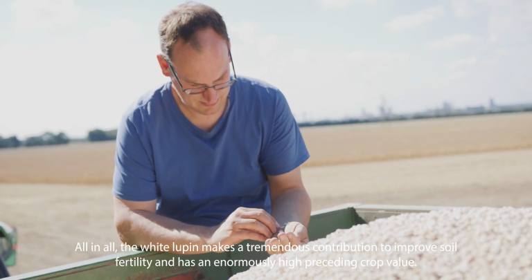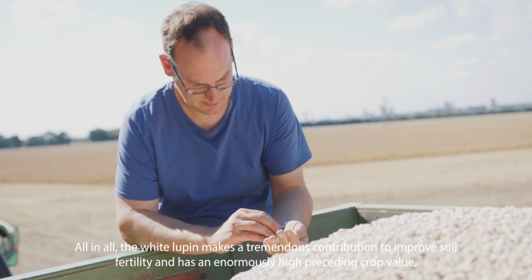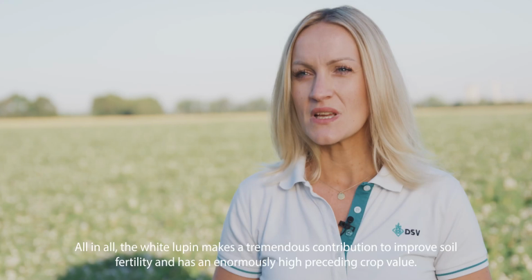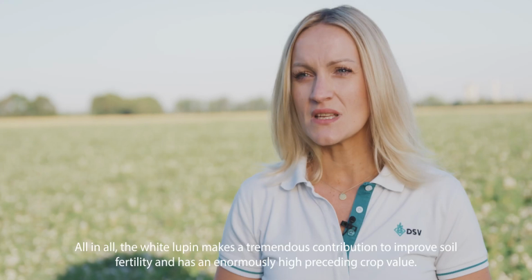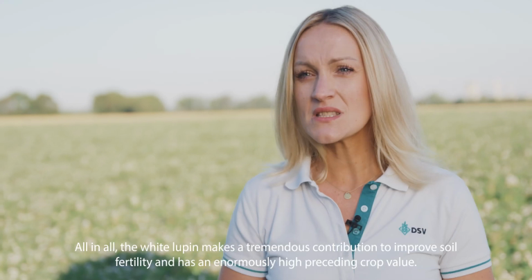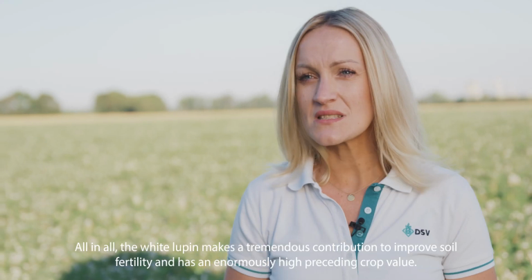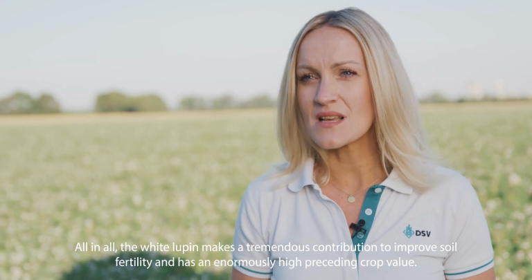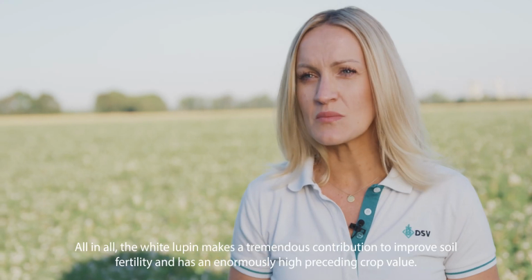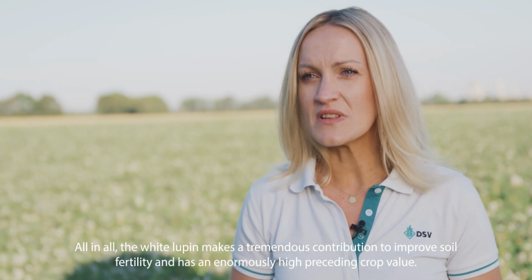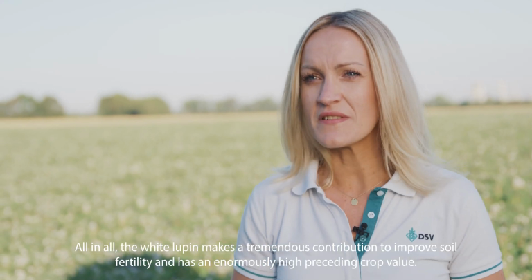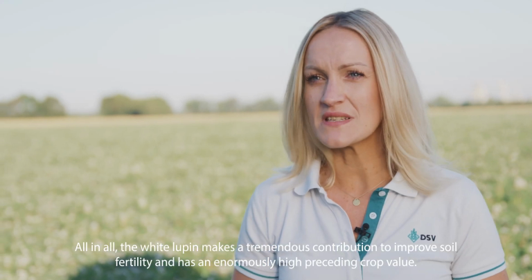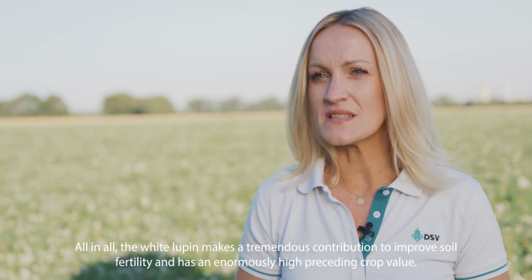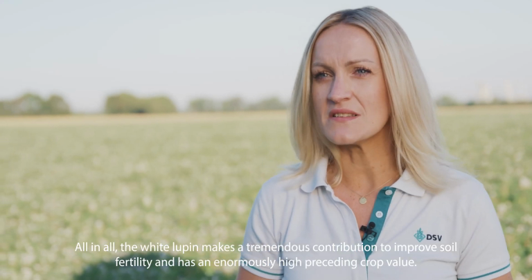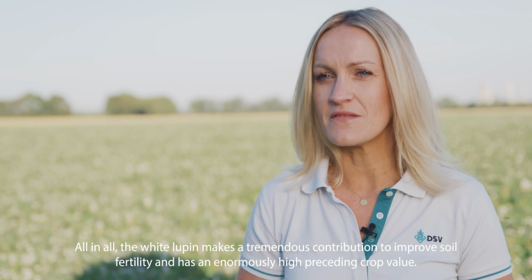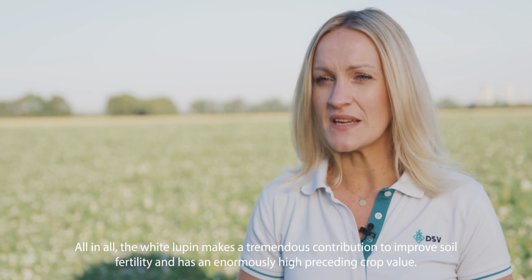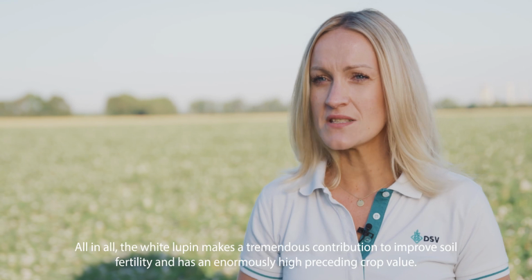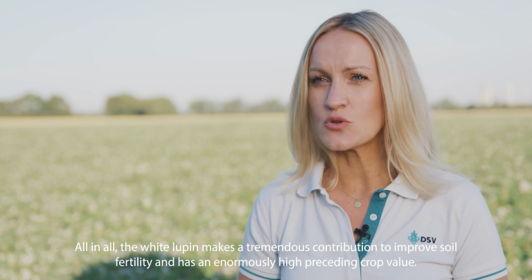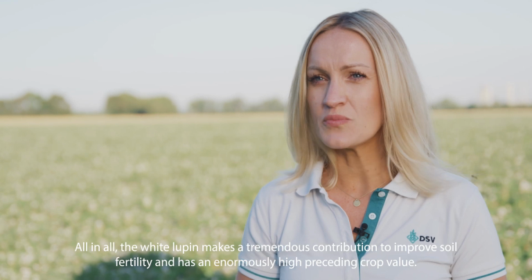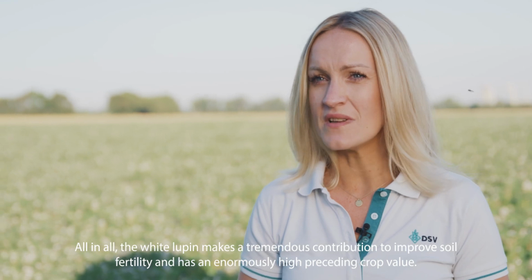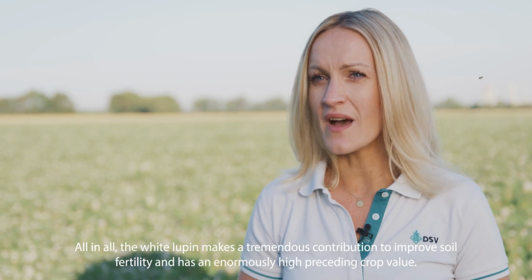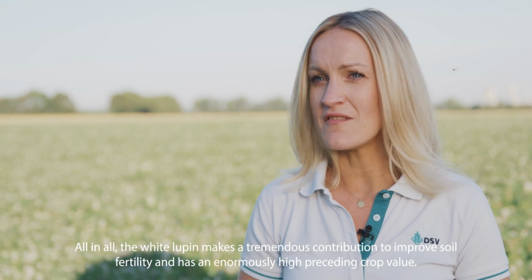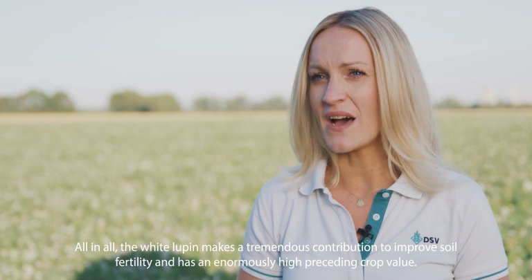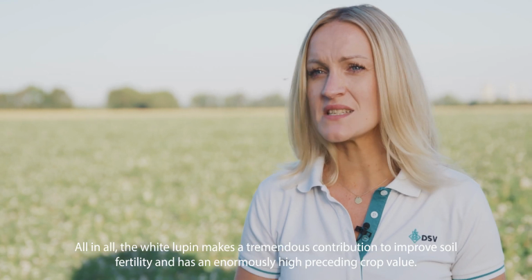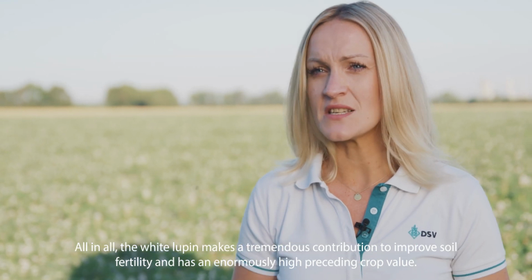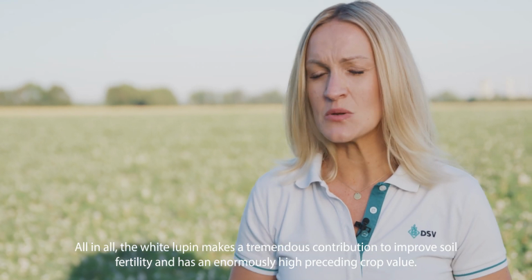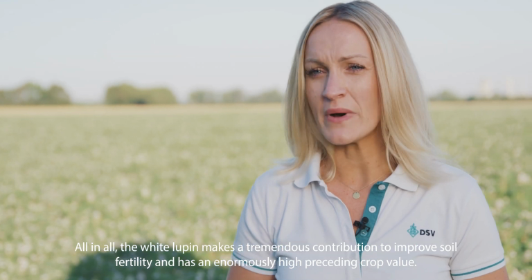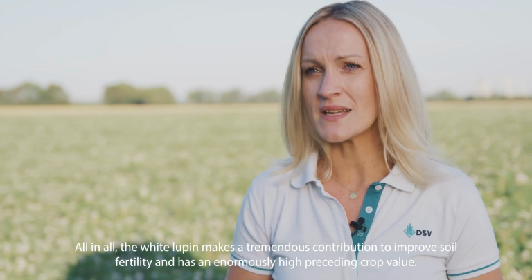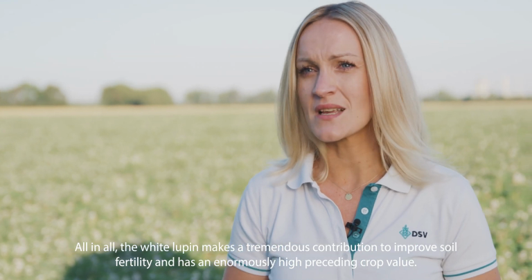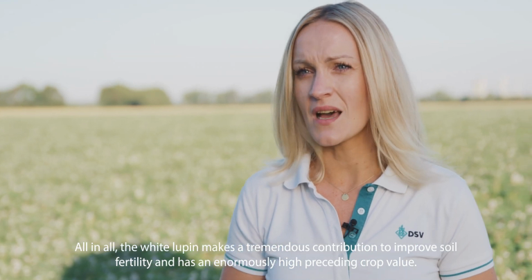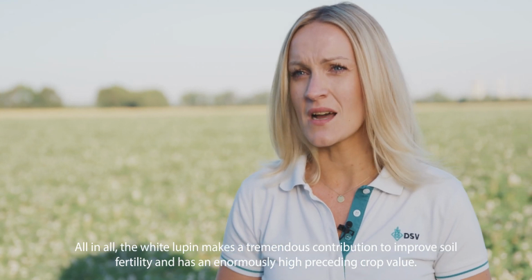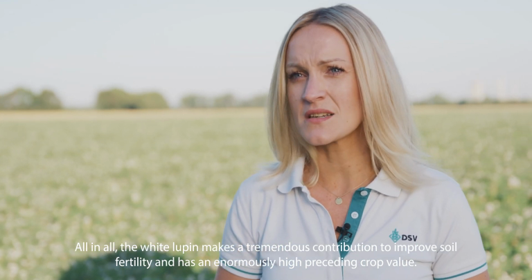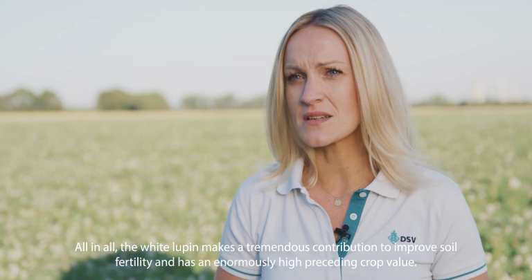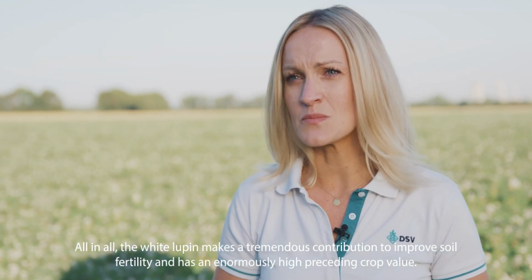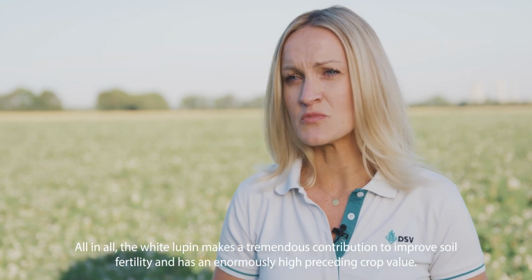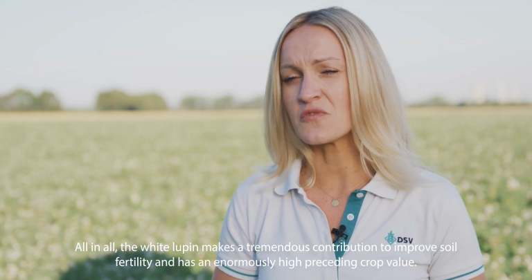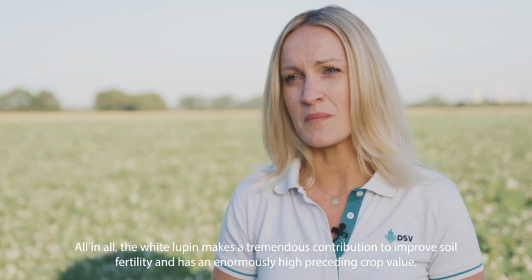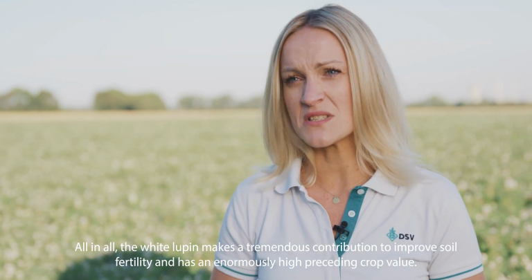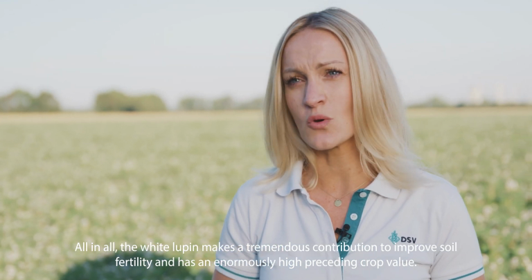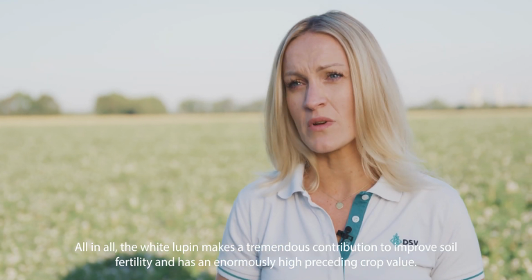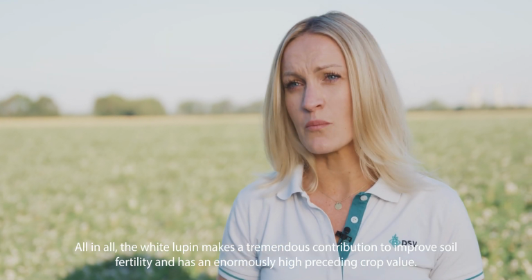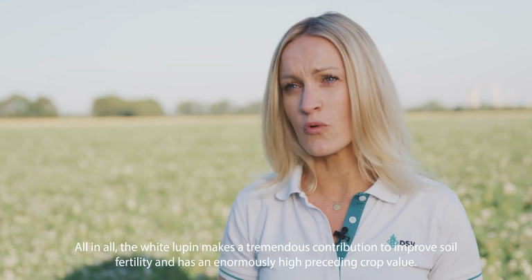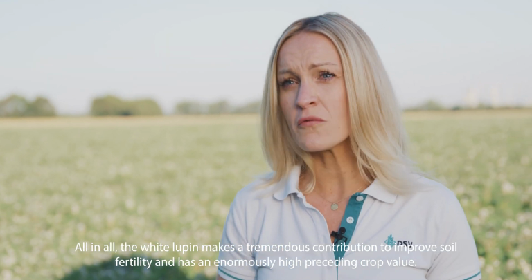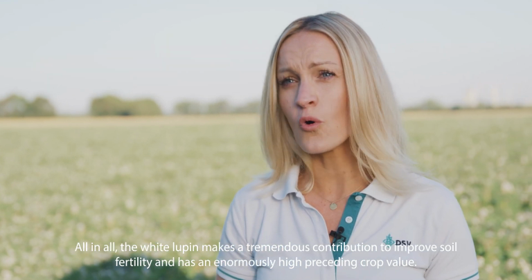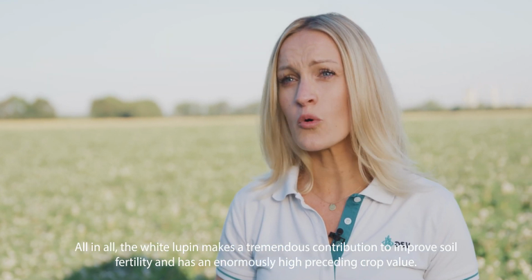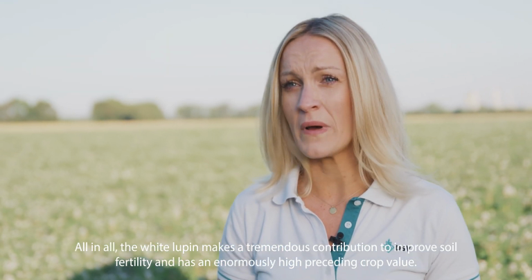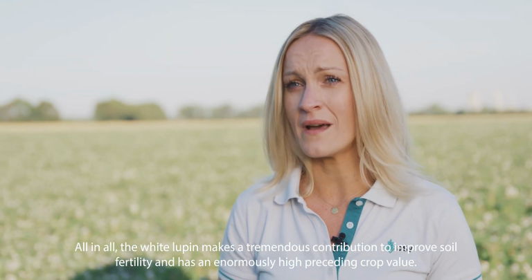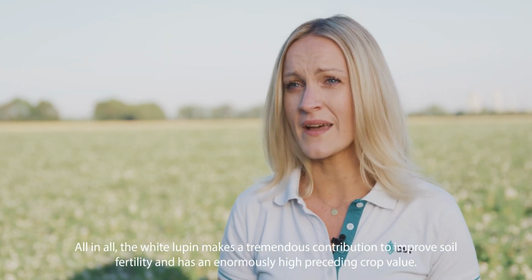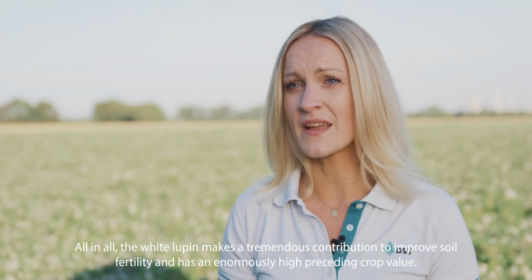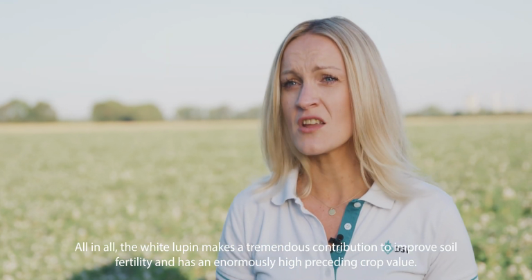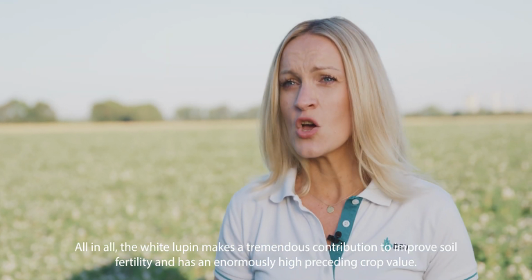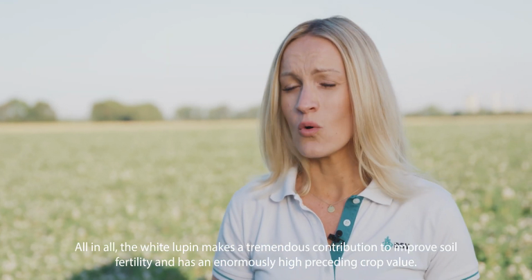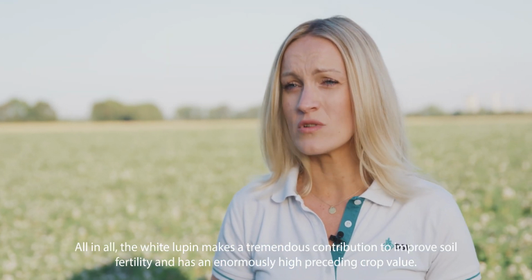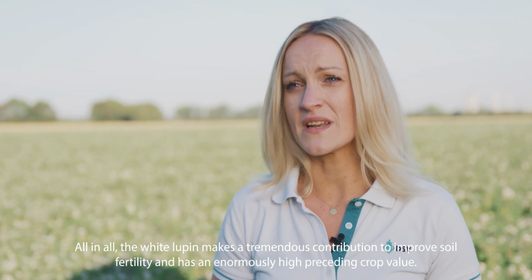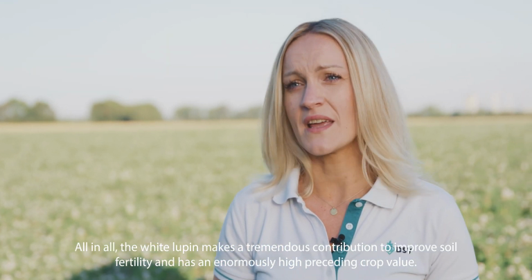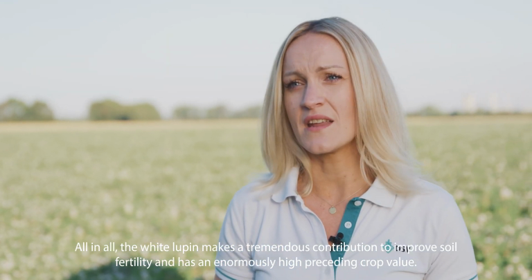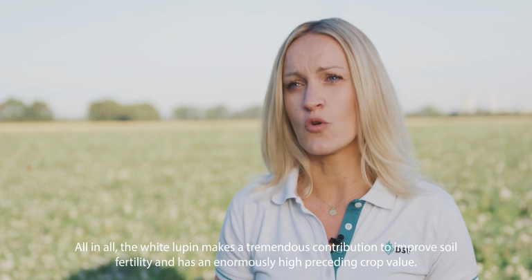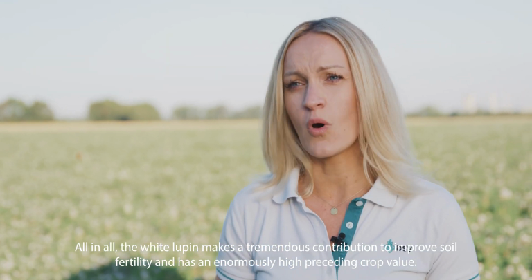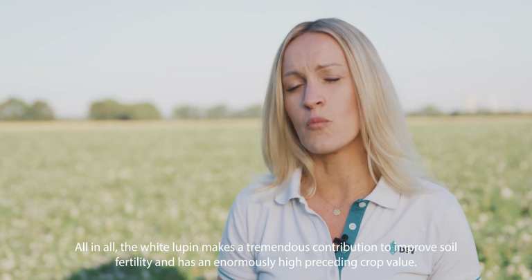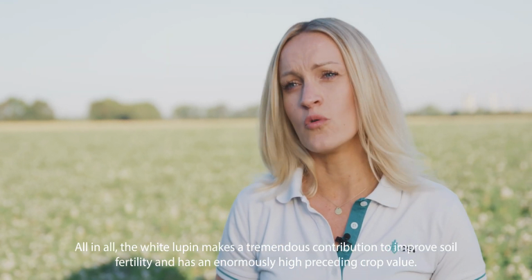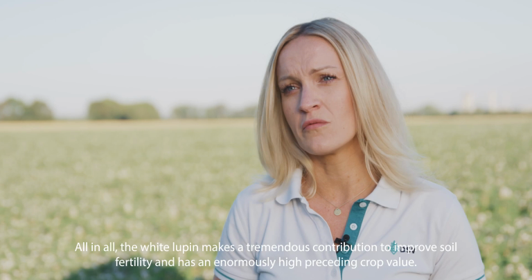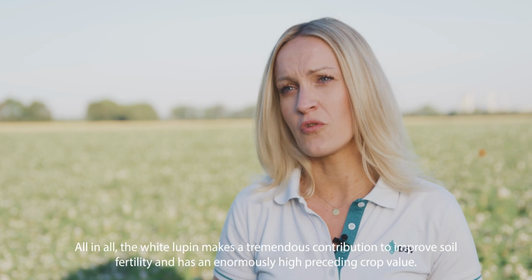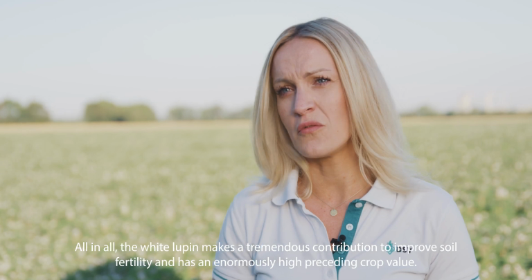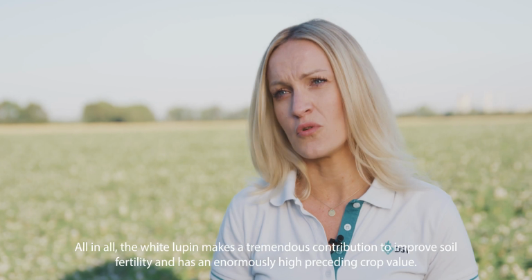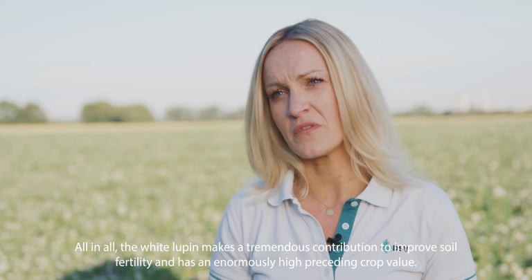All in all, the white Lupin makes a tremendous contribution to improve soil fertility and has an enormously high preceding crop value.